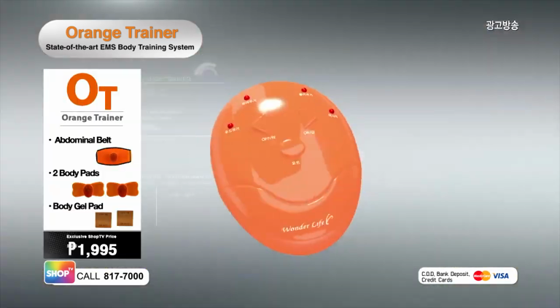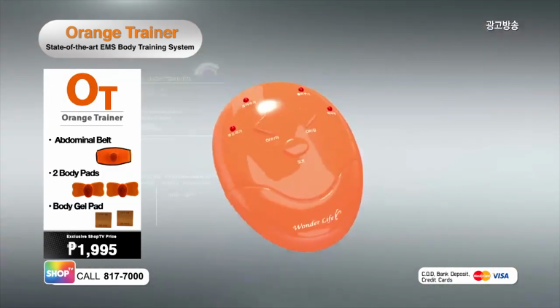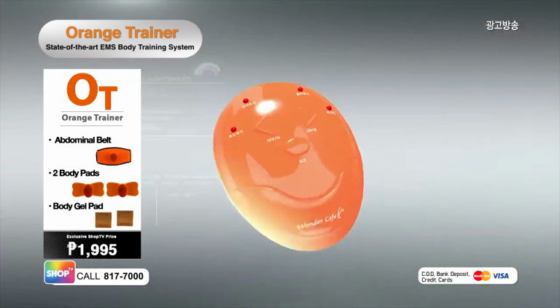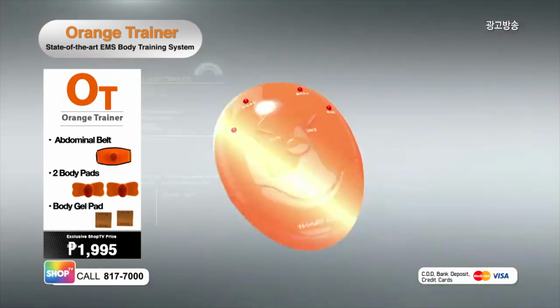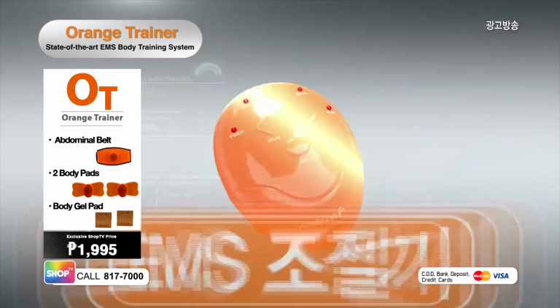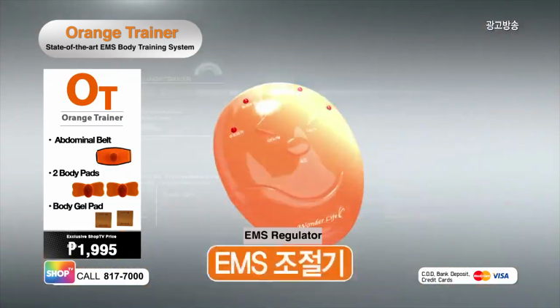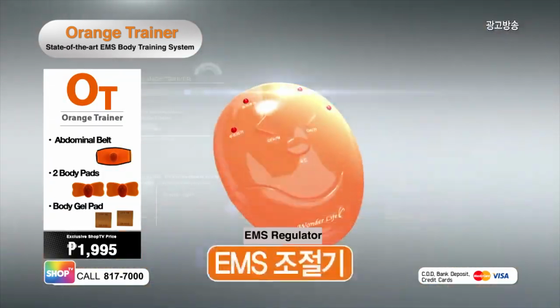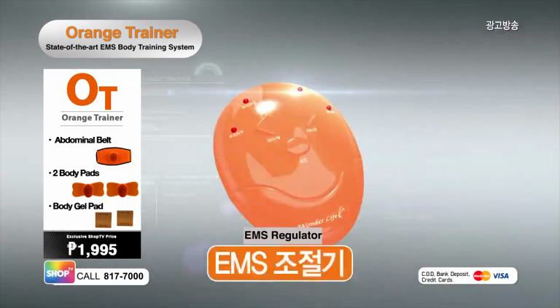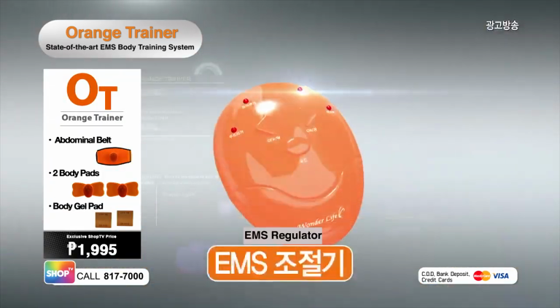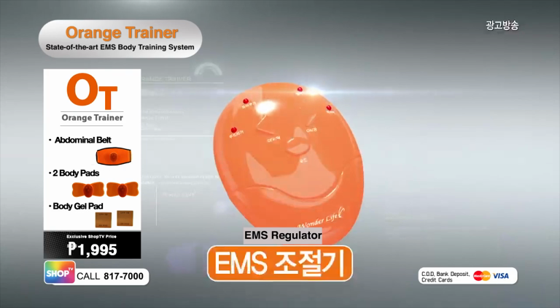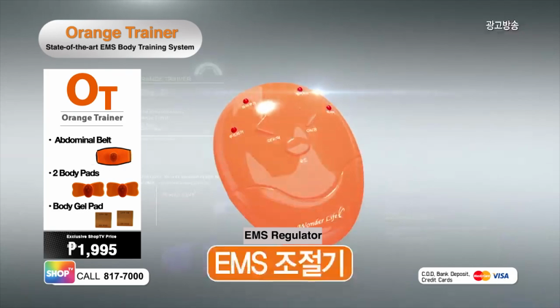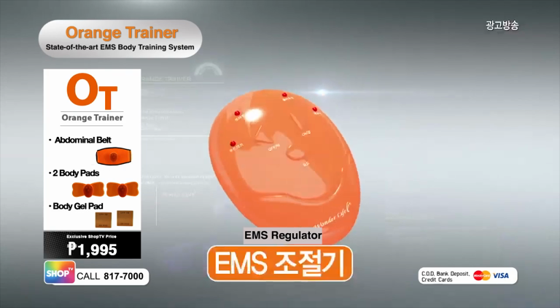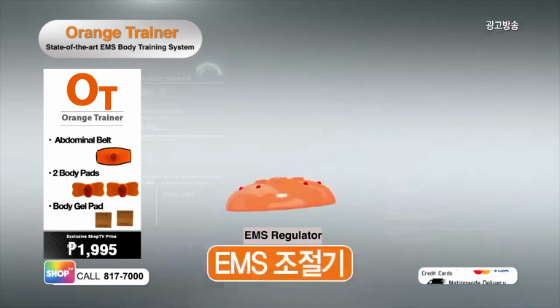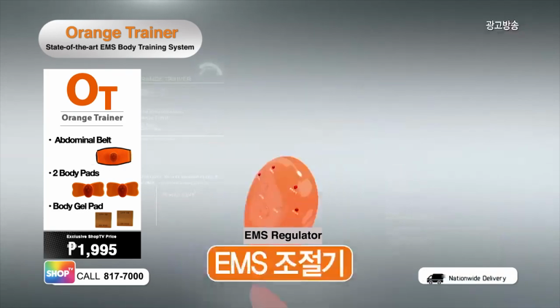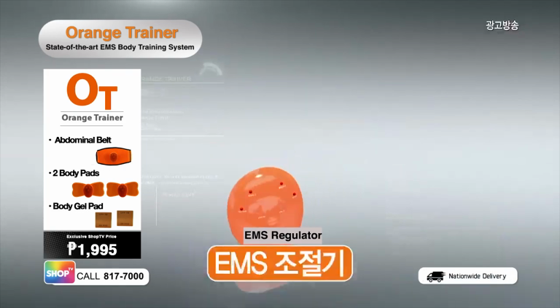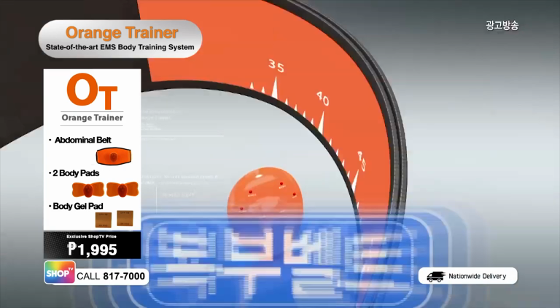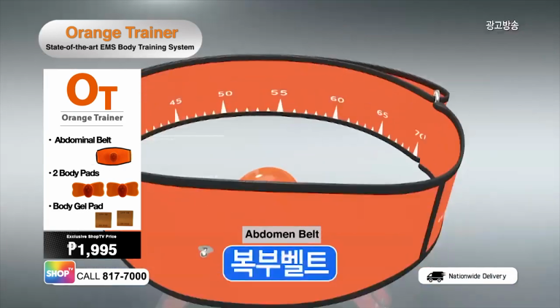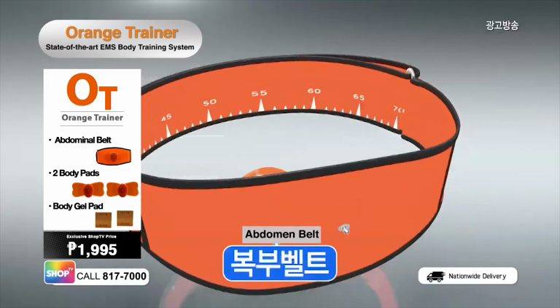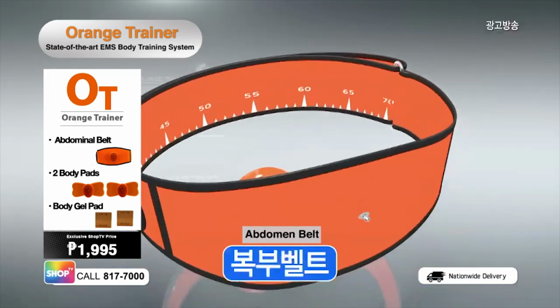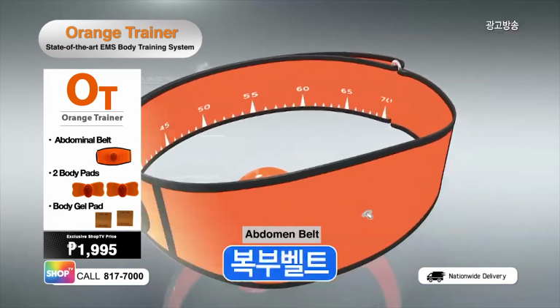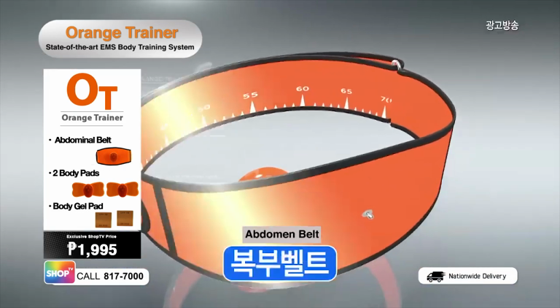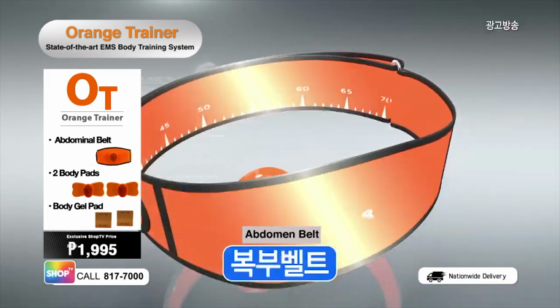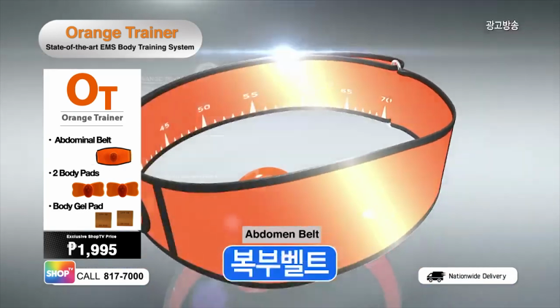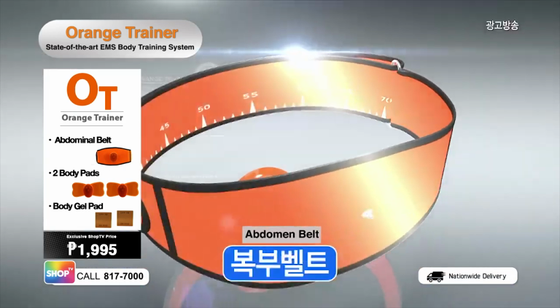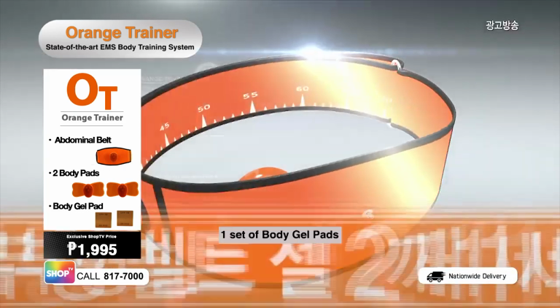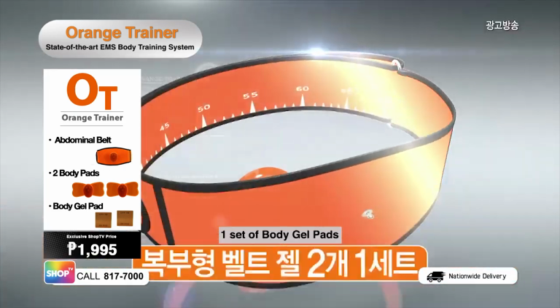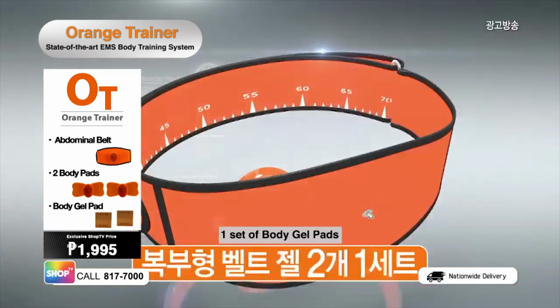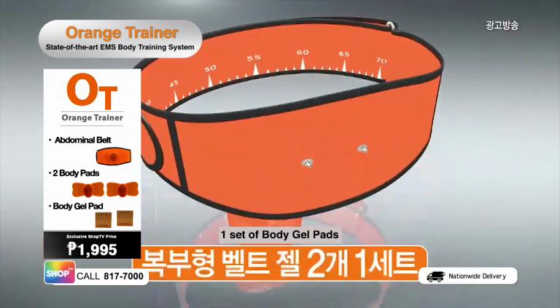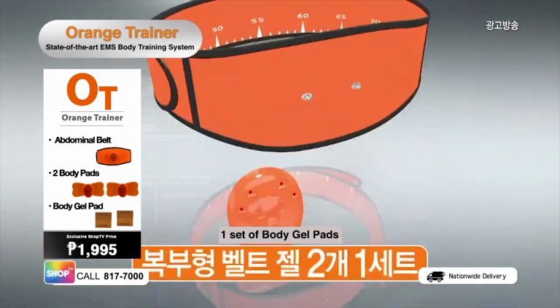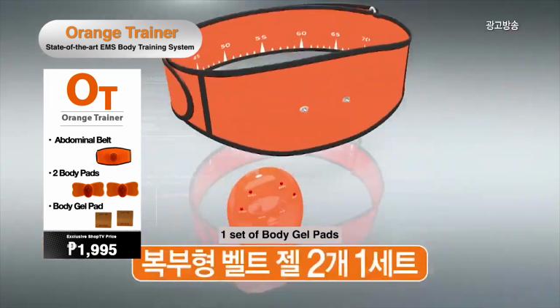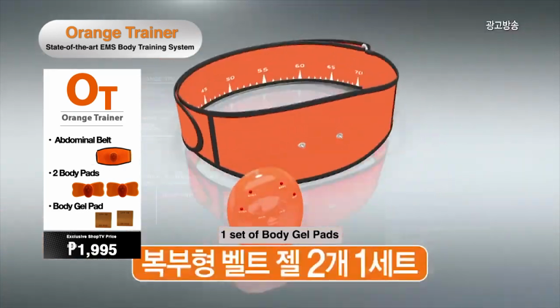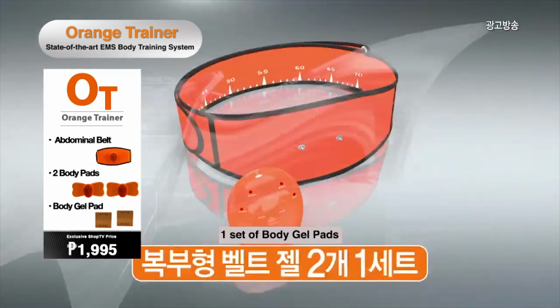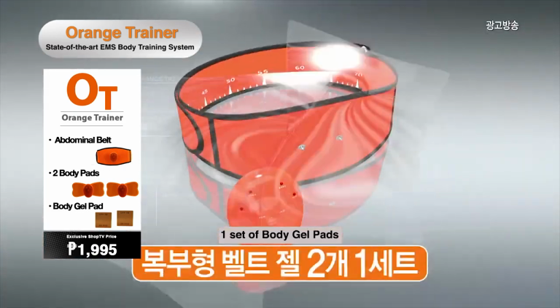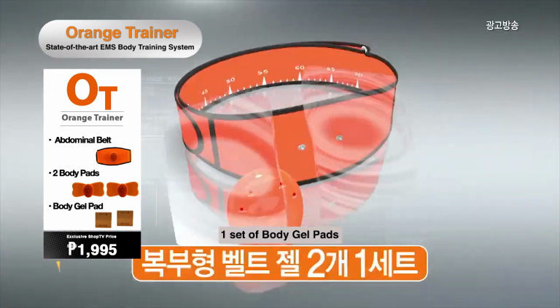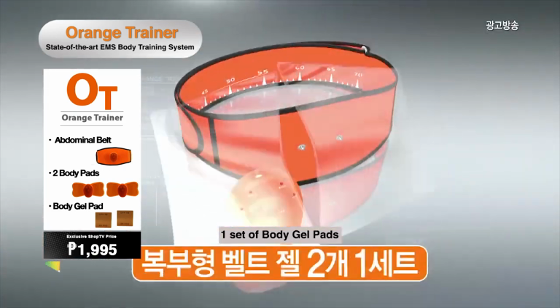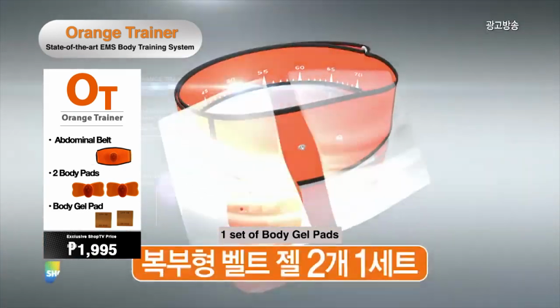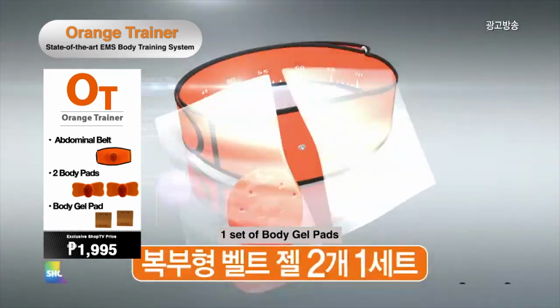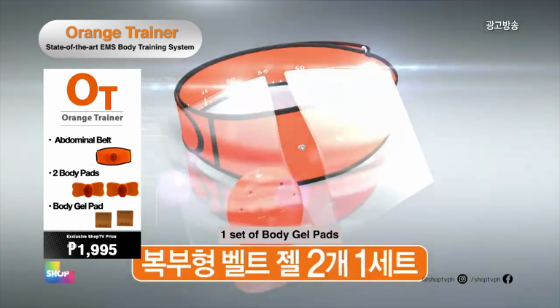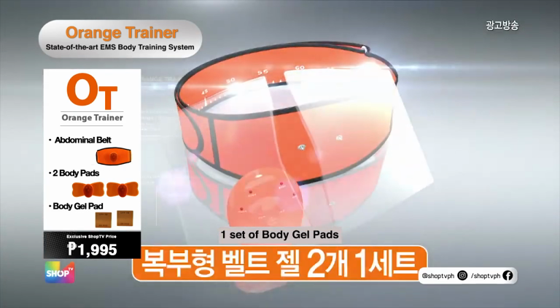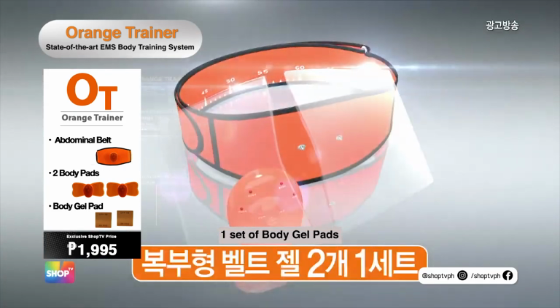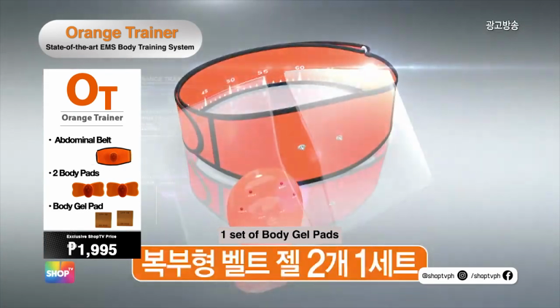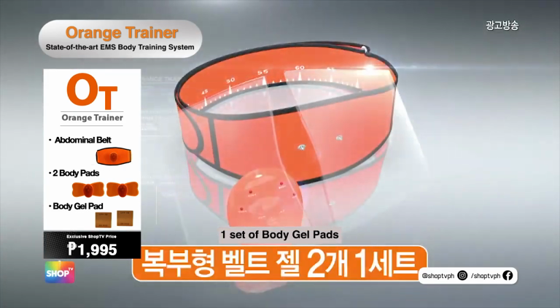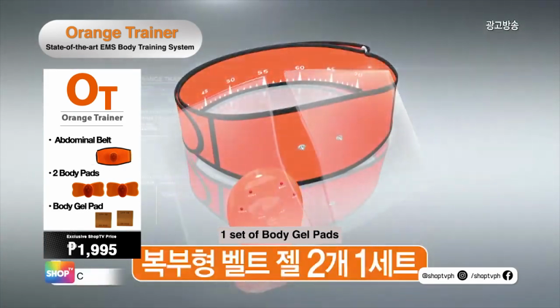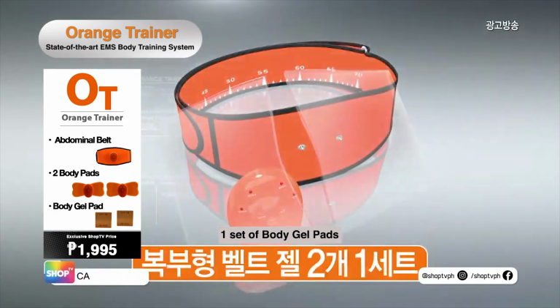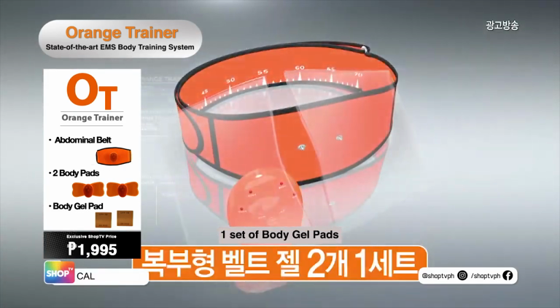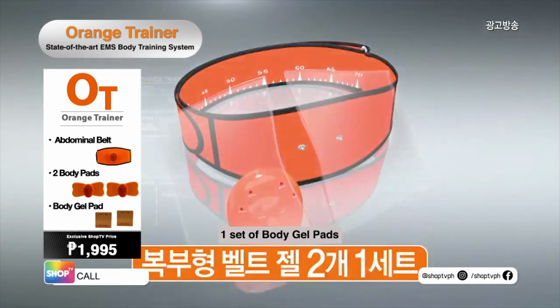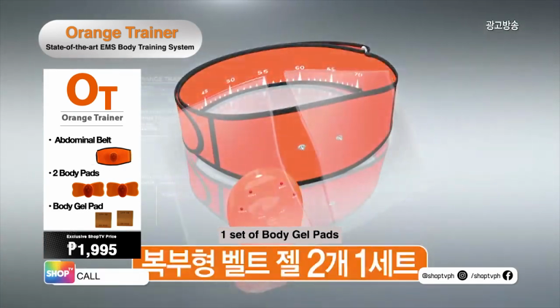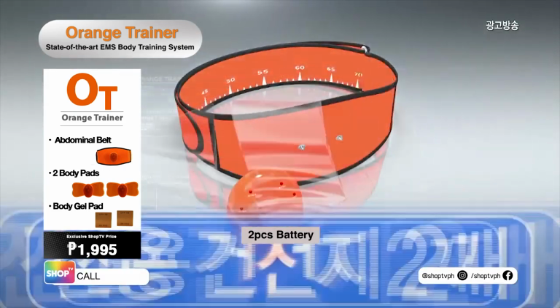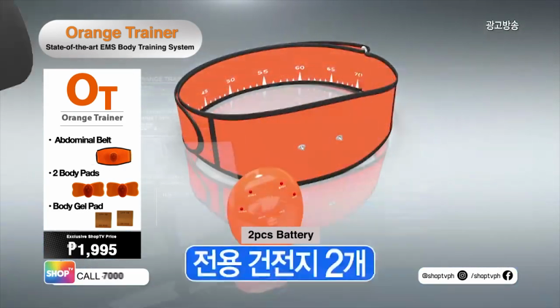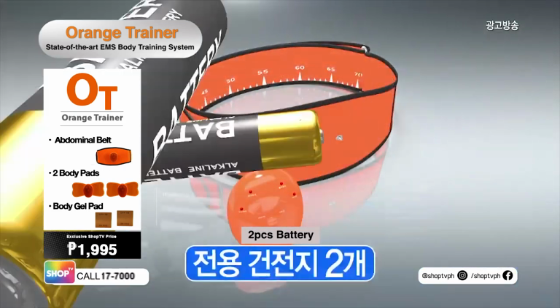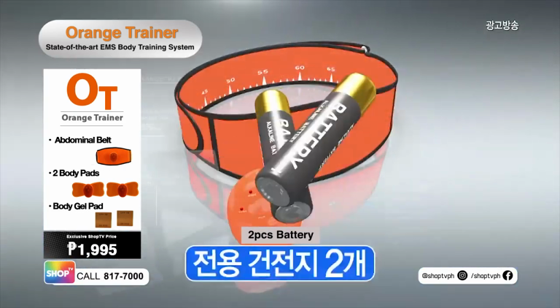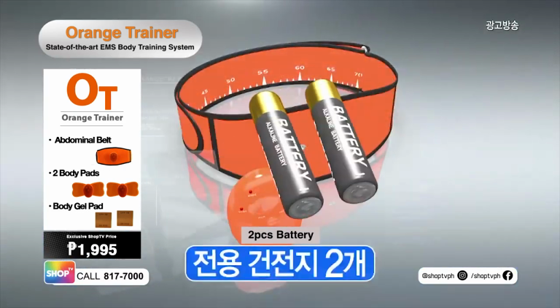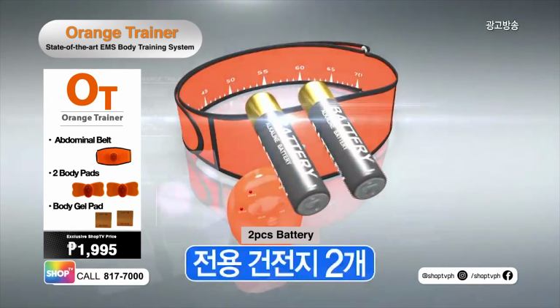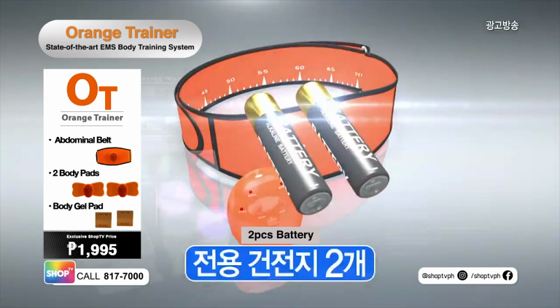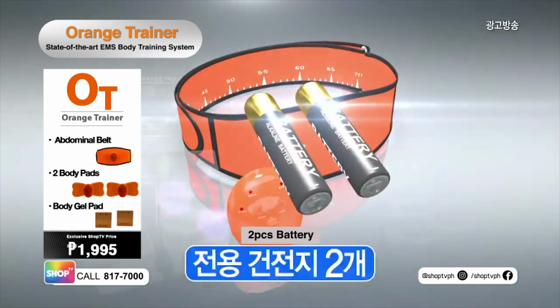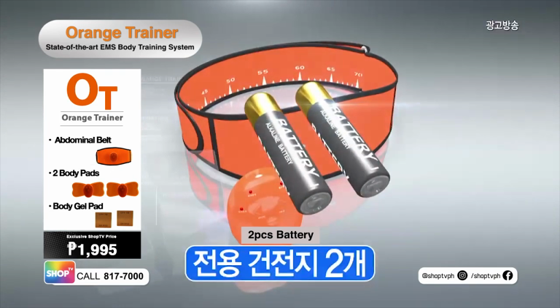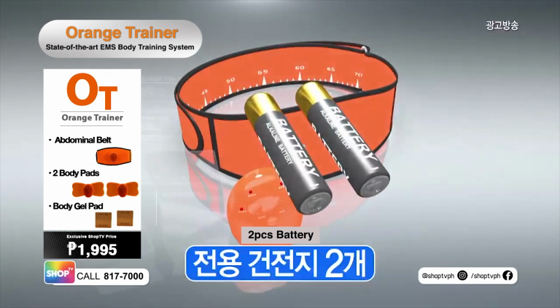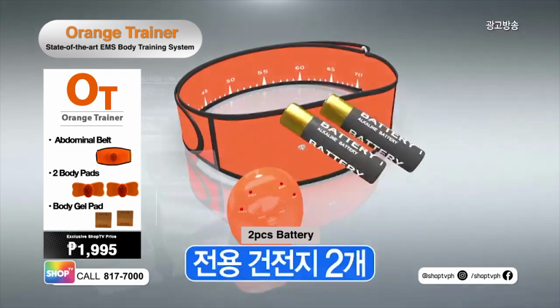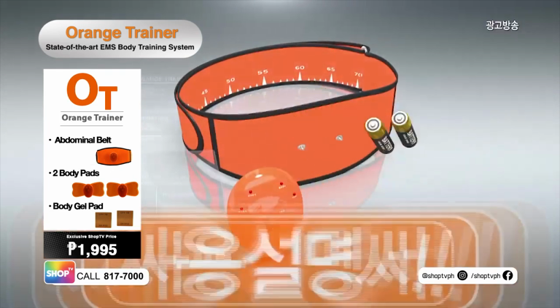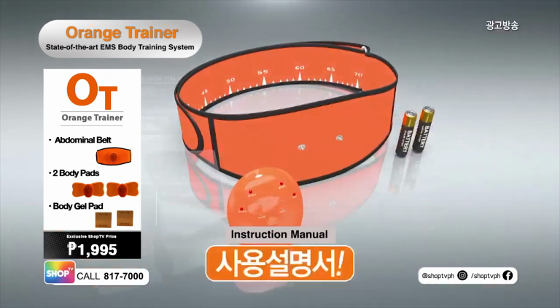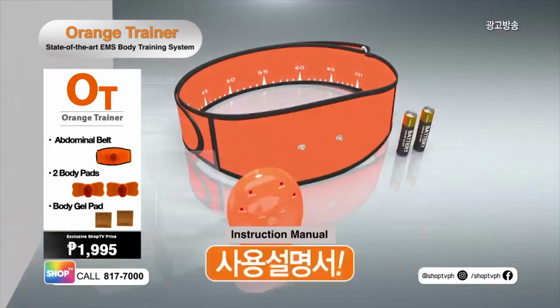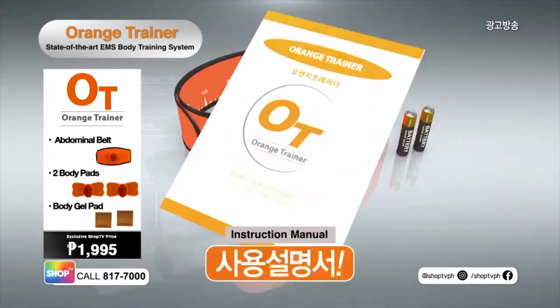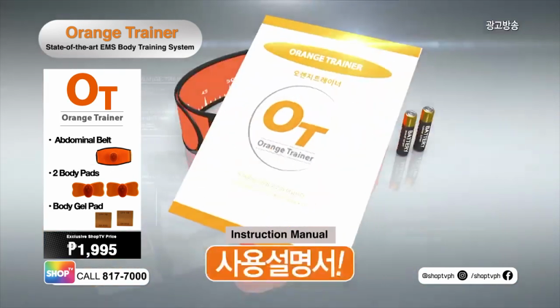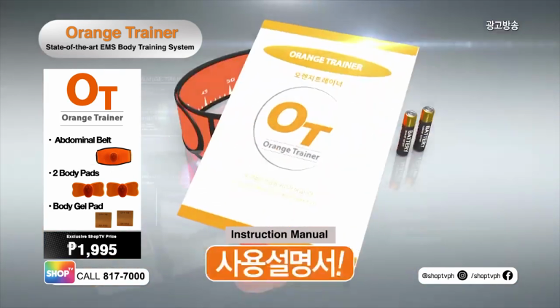Orange Trainer comes with an EMS regulator, abdominal belt, two body gel pads, two batteries, and instruction manual.